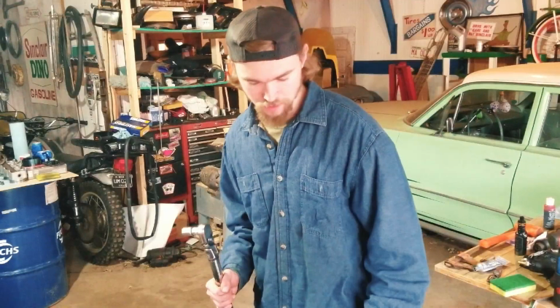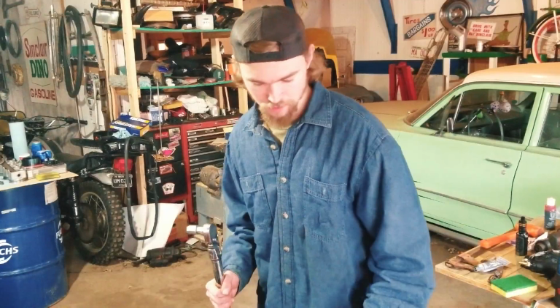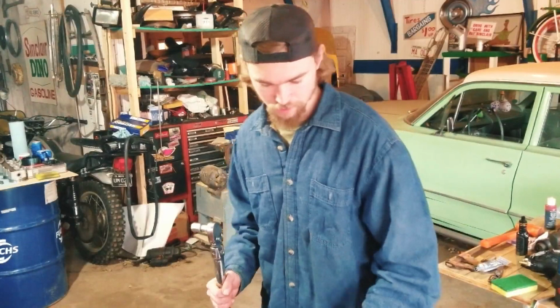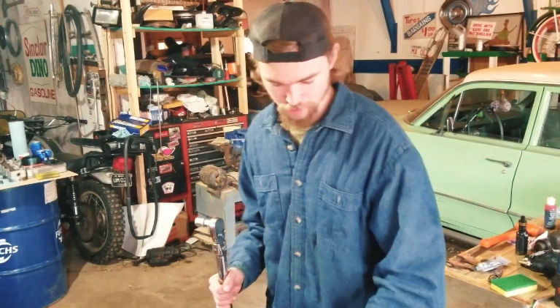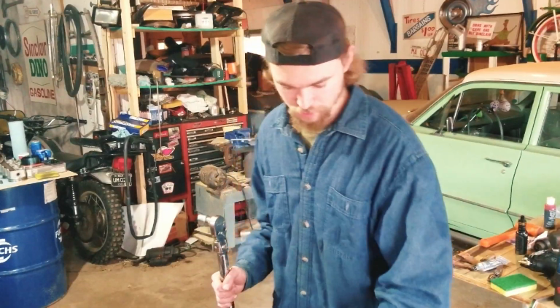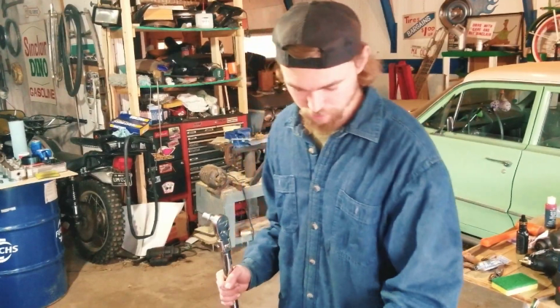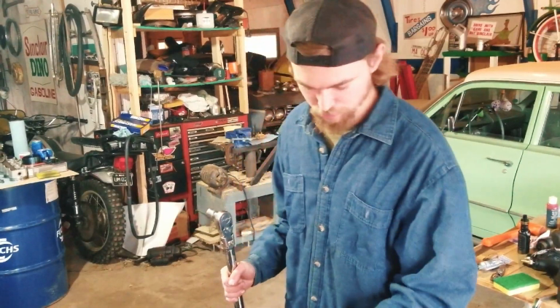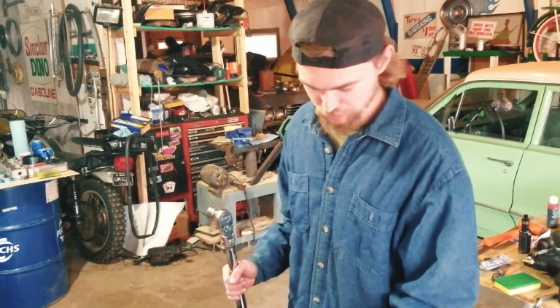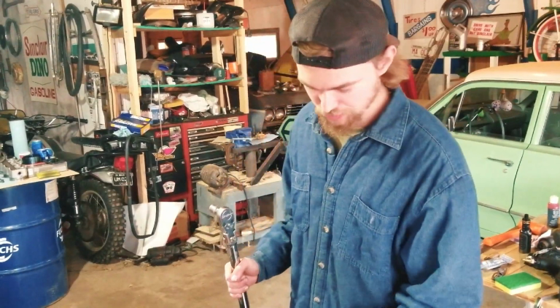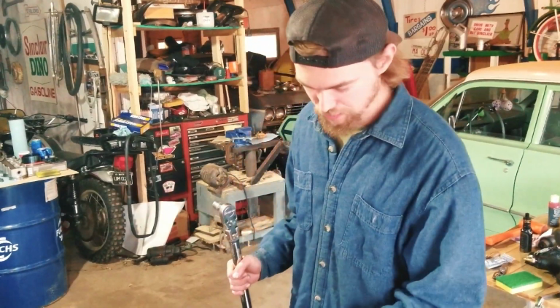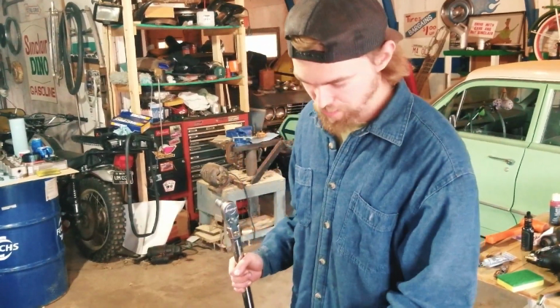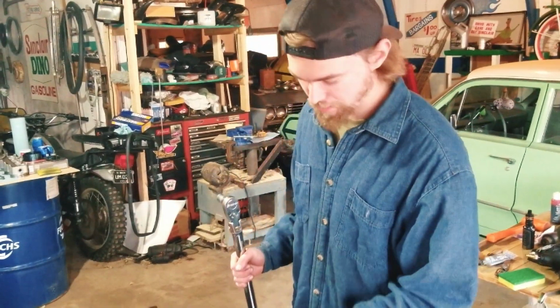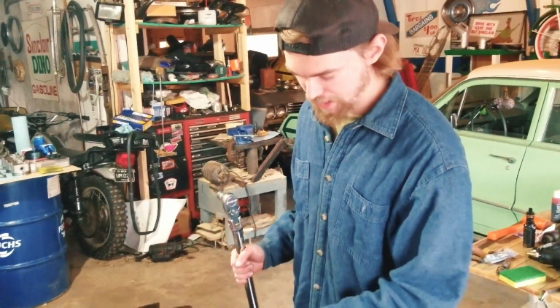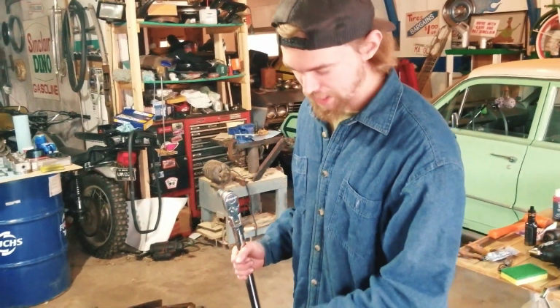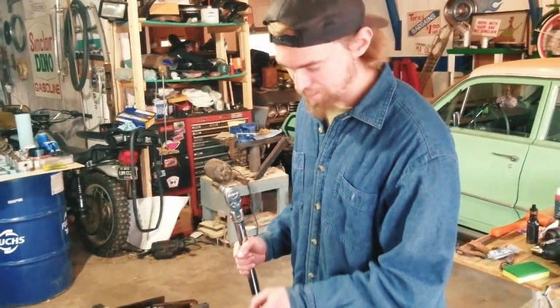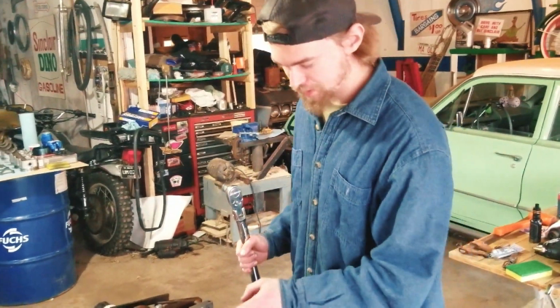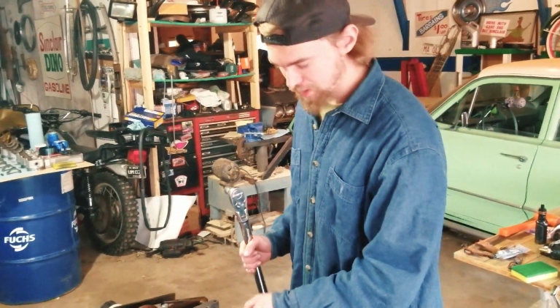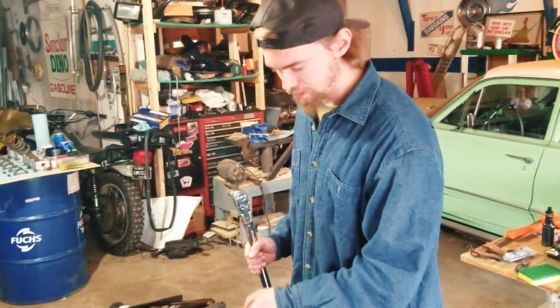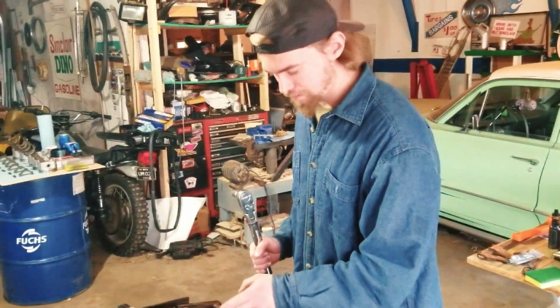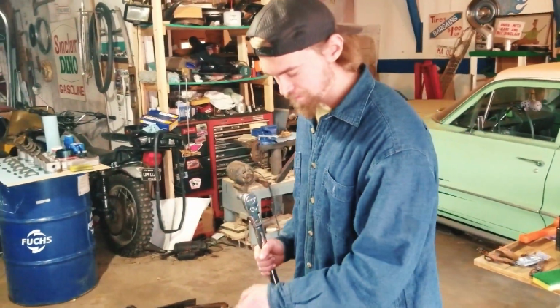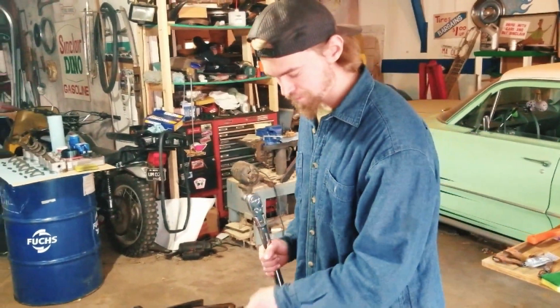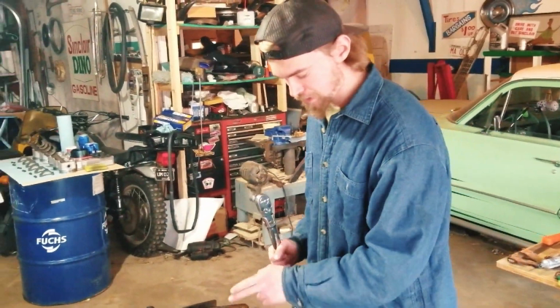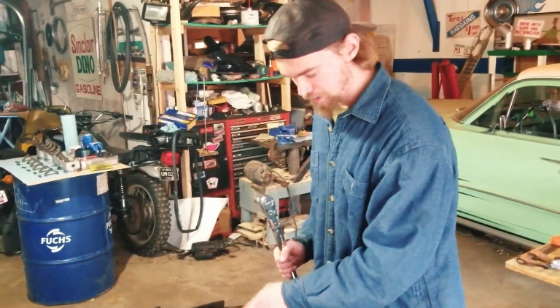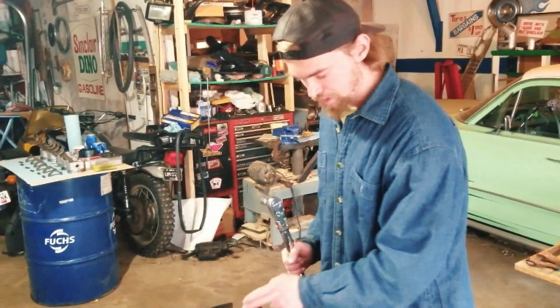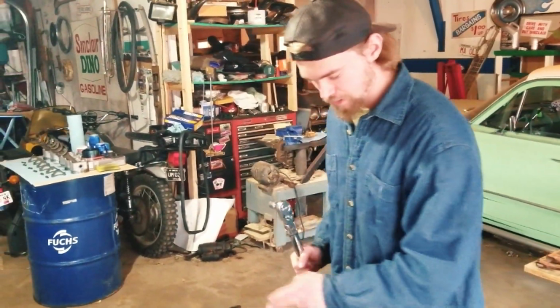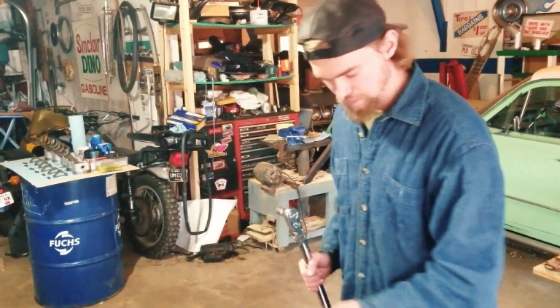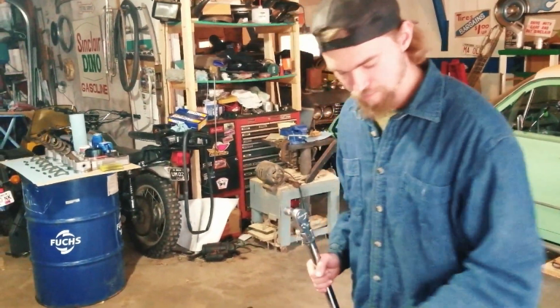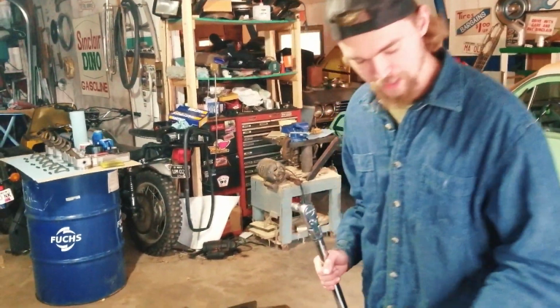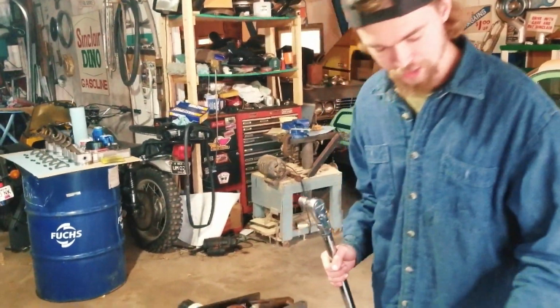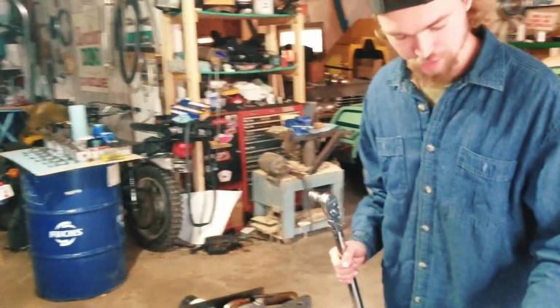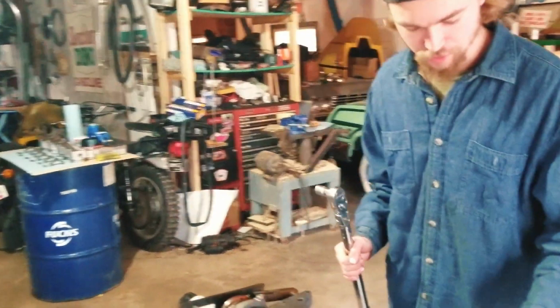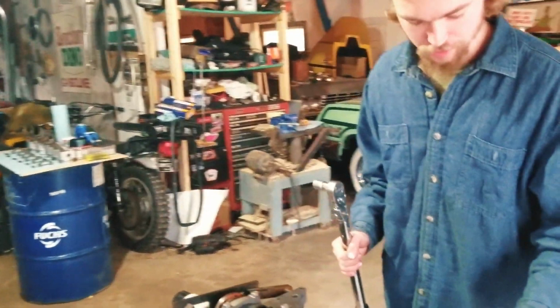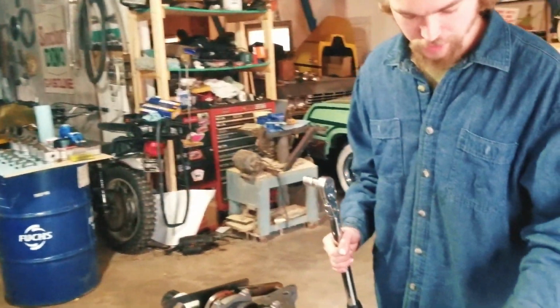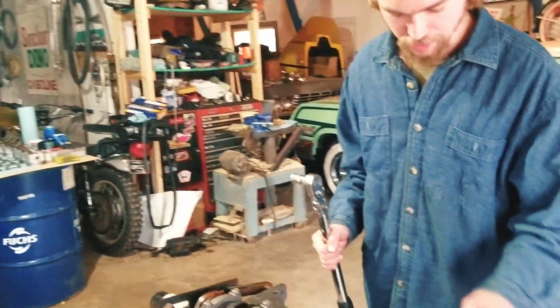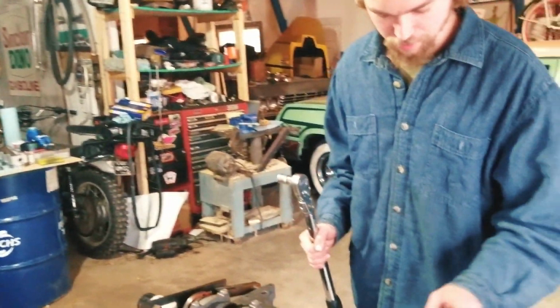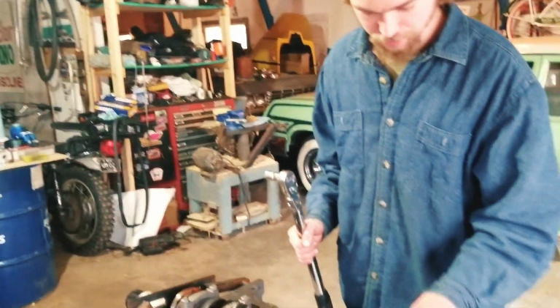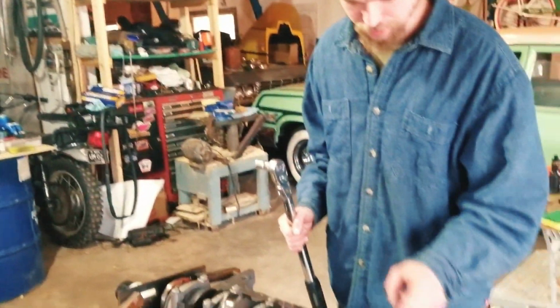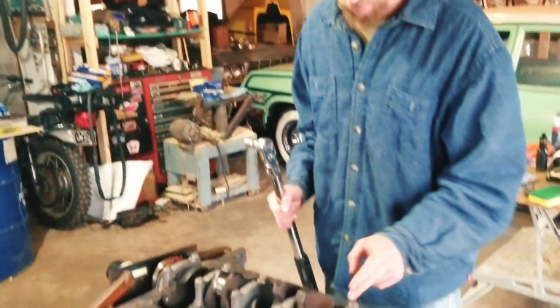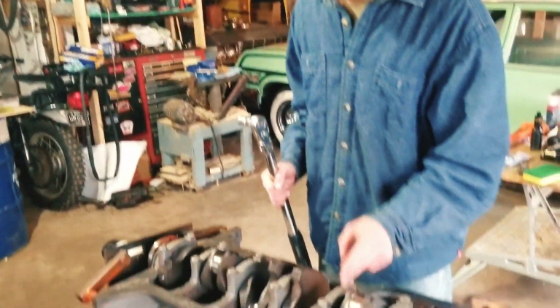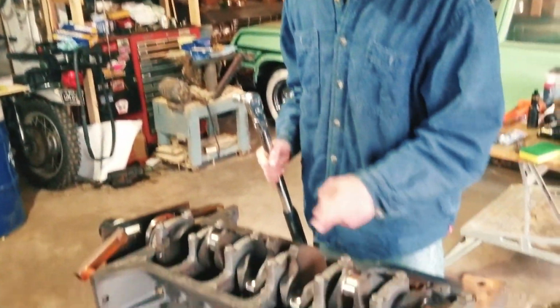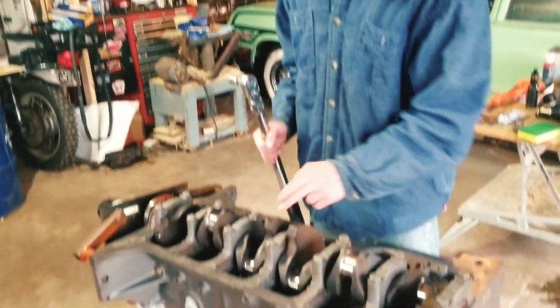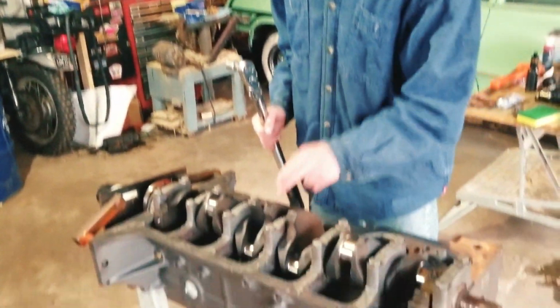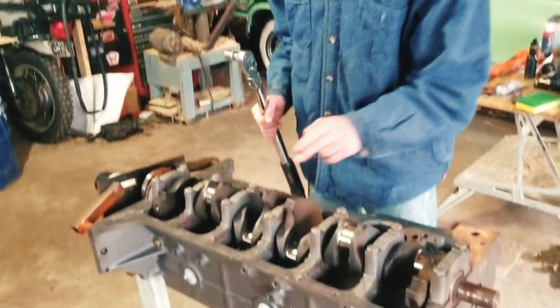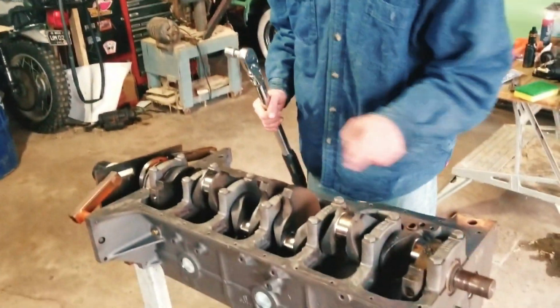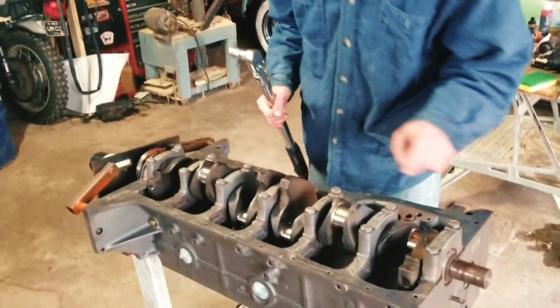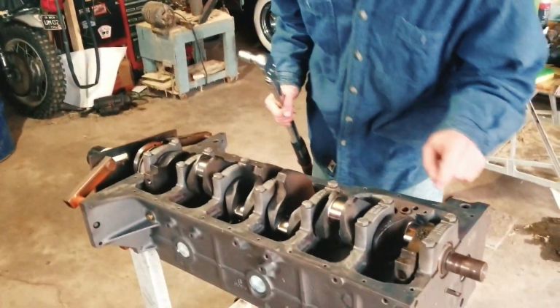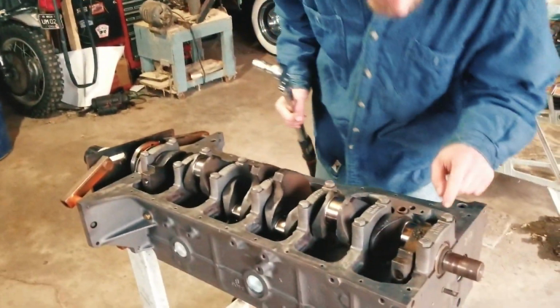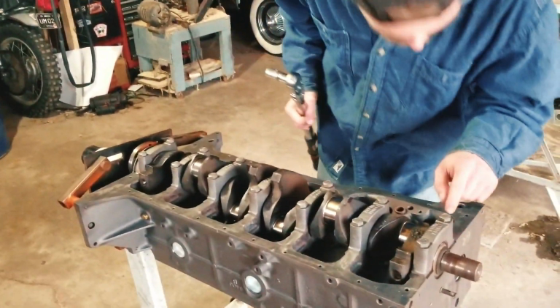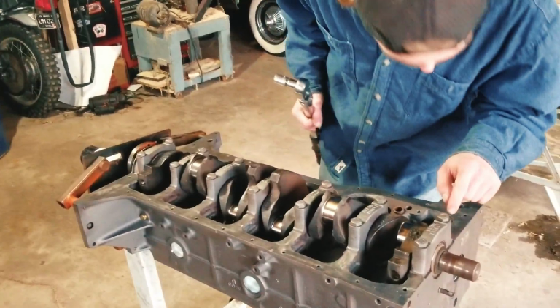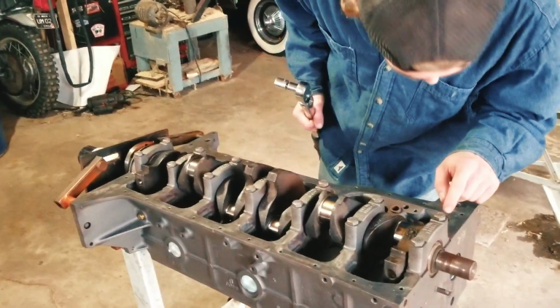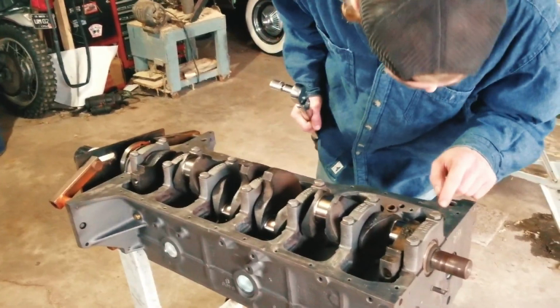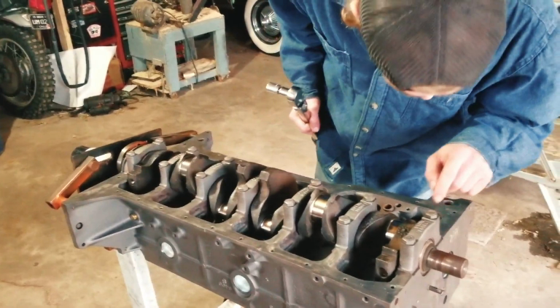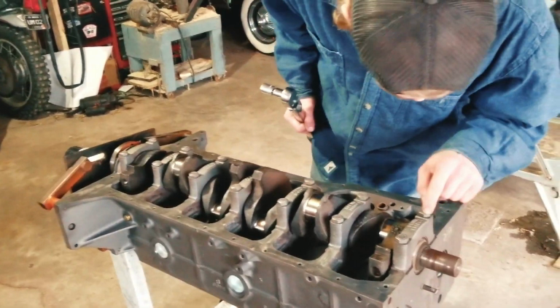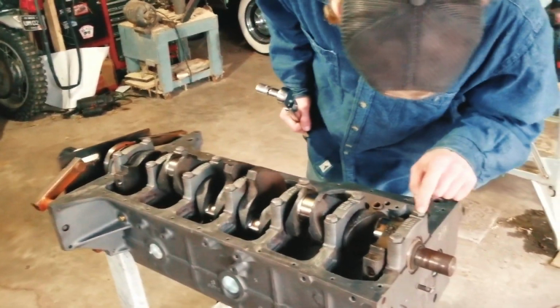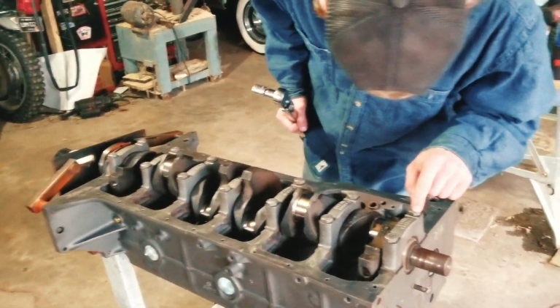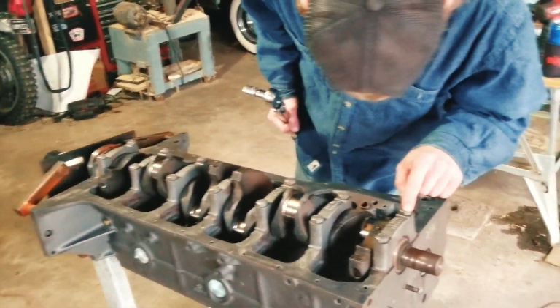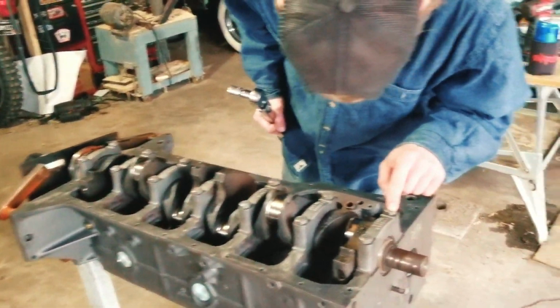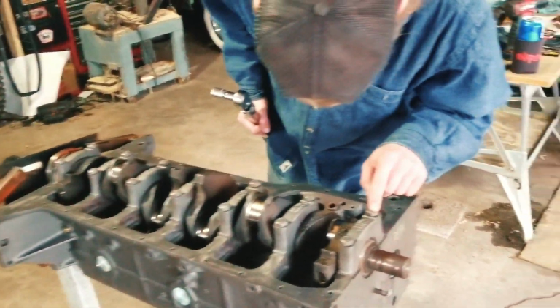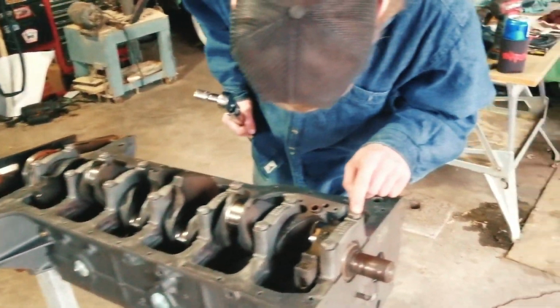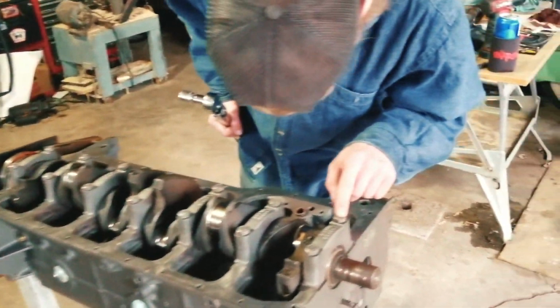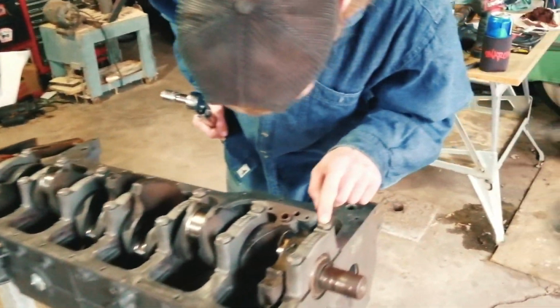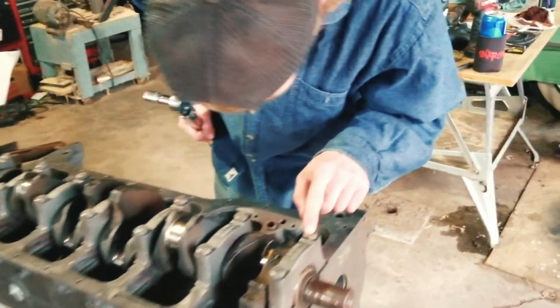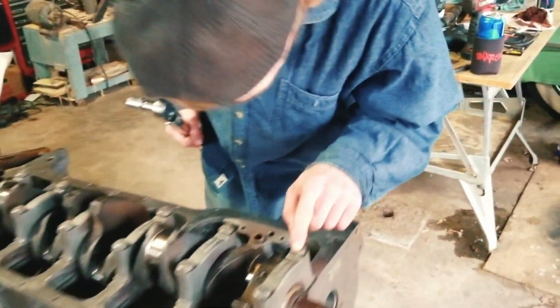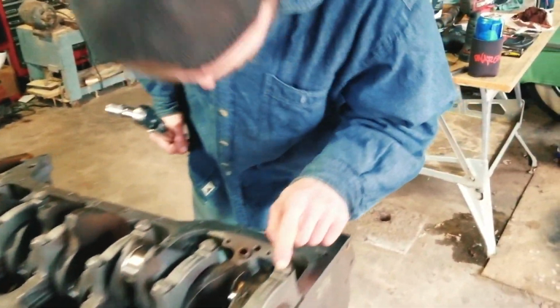Once you get all the caps on, make sure all your arrows are pointing forward and all your numbers are right.